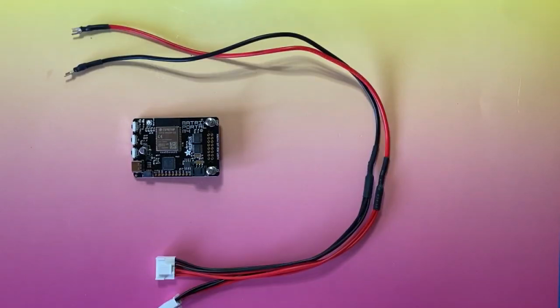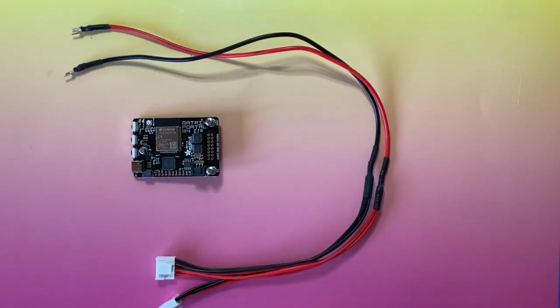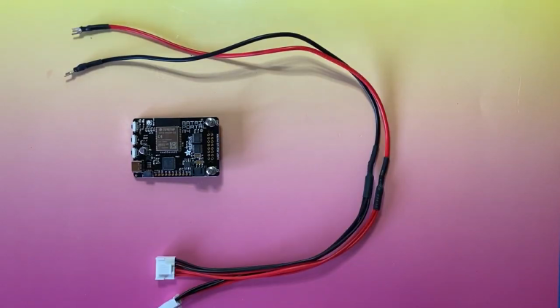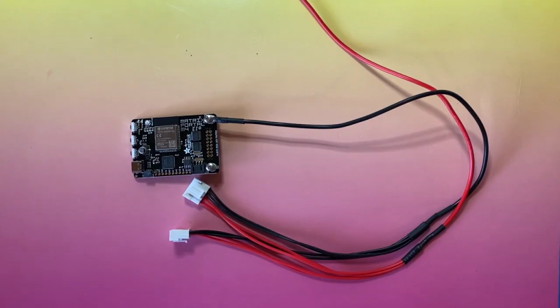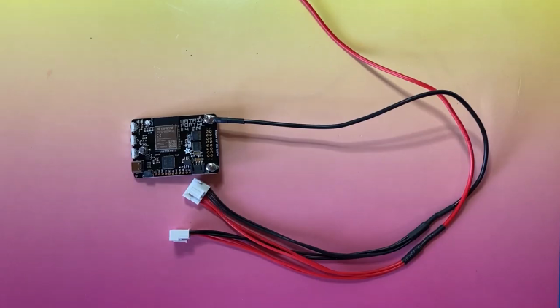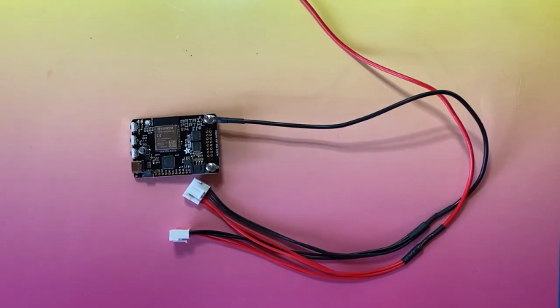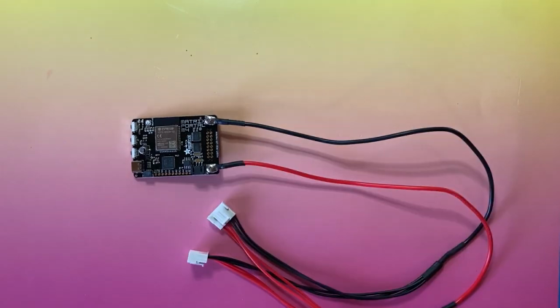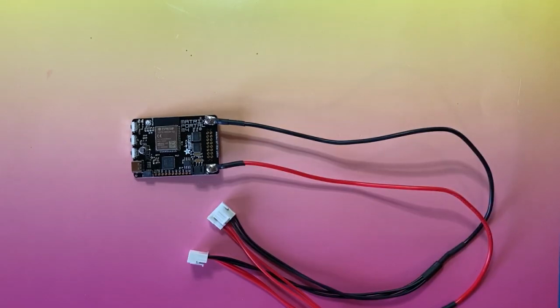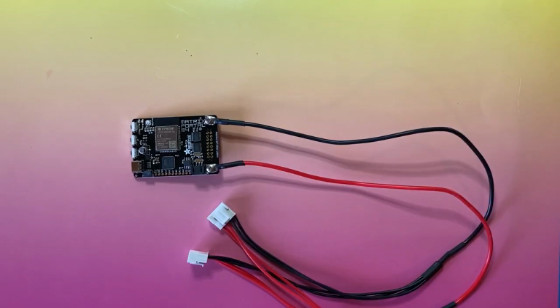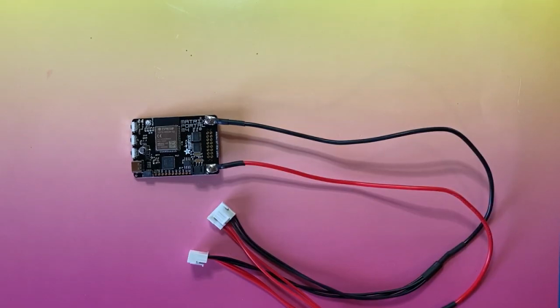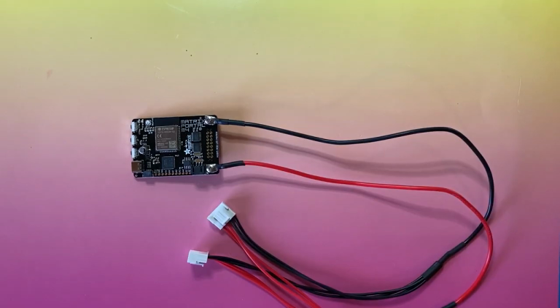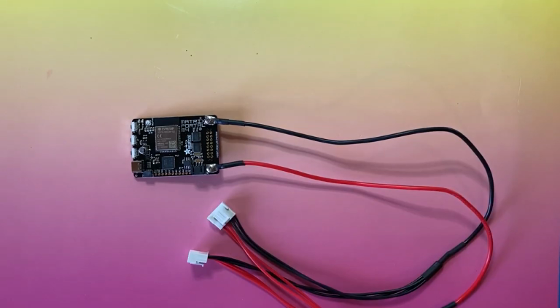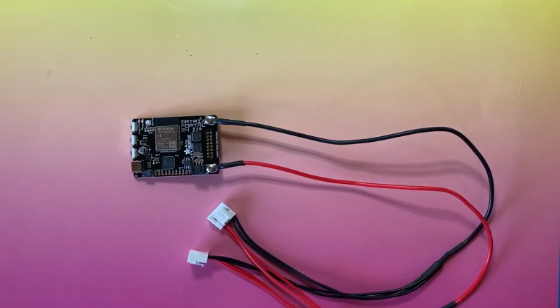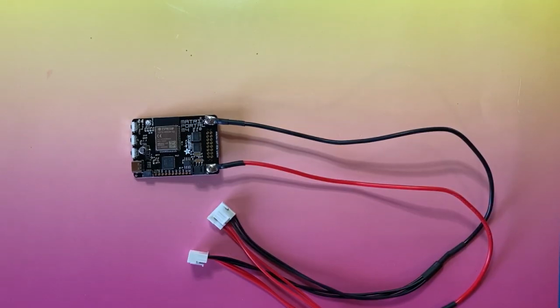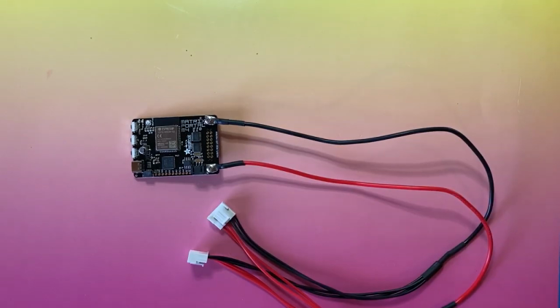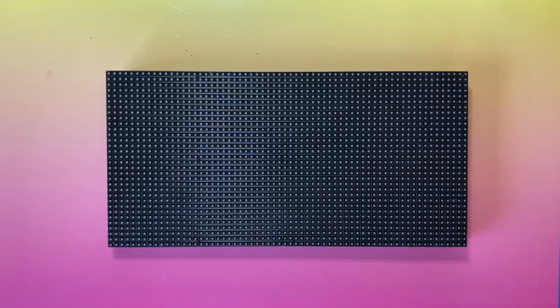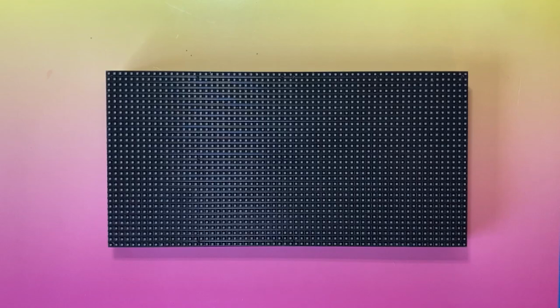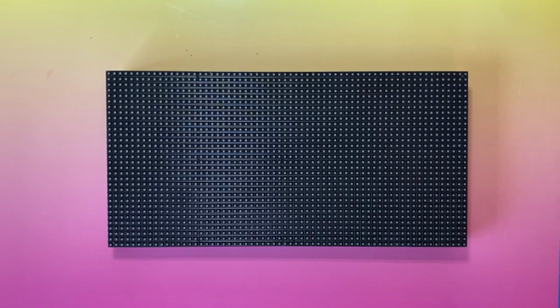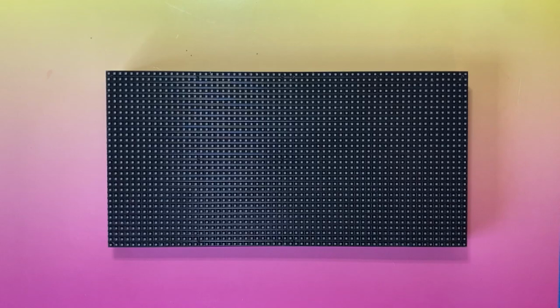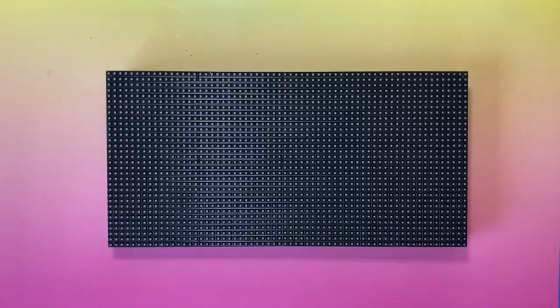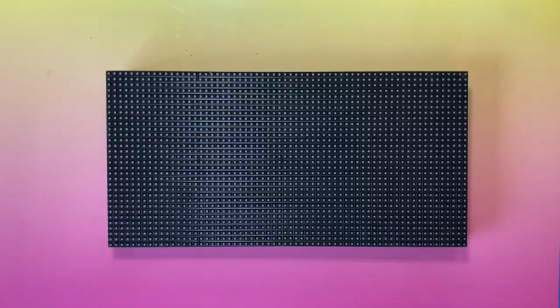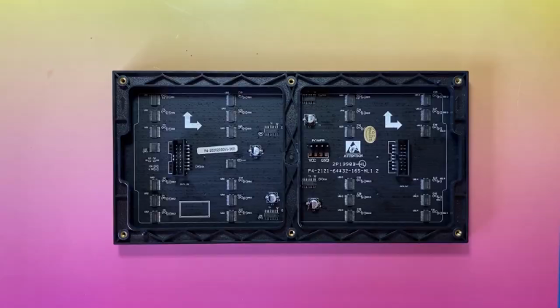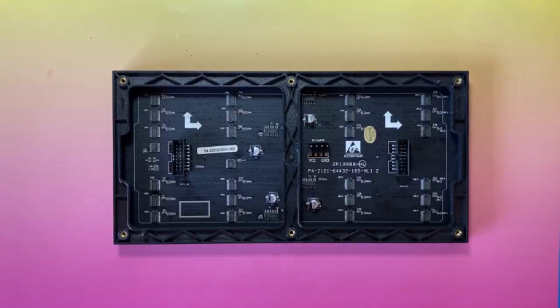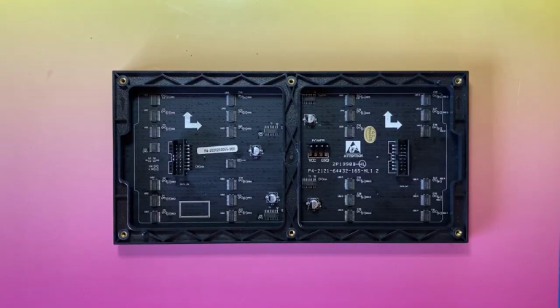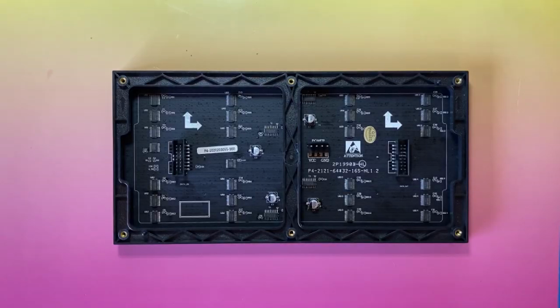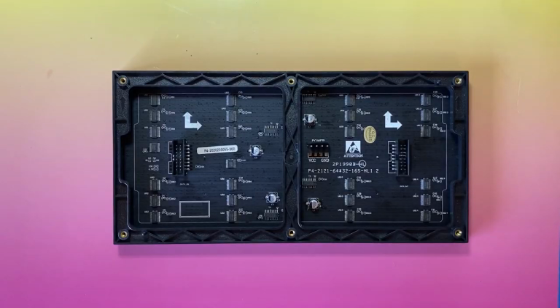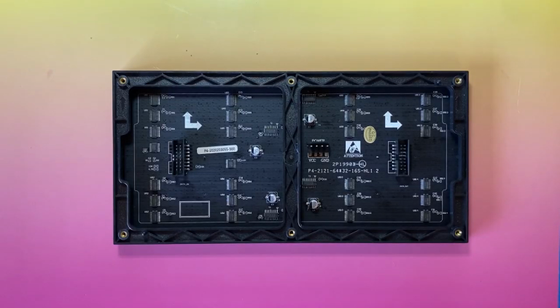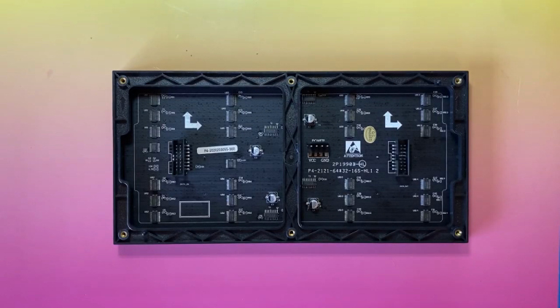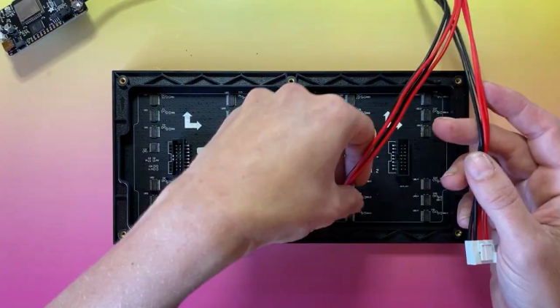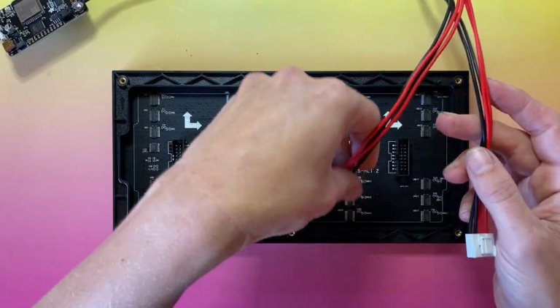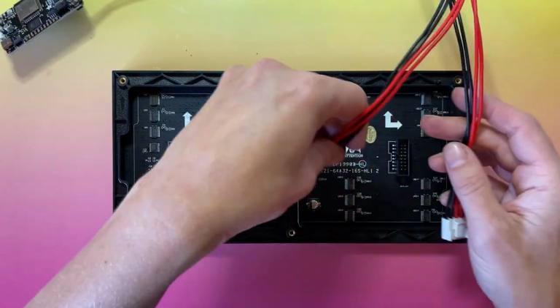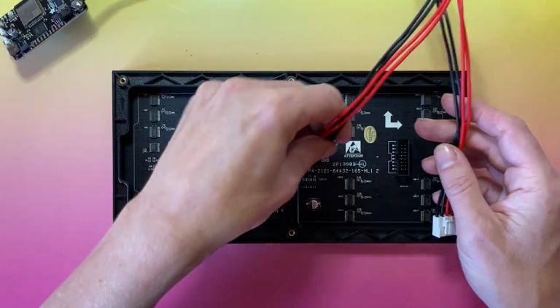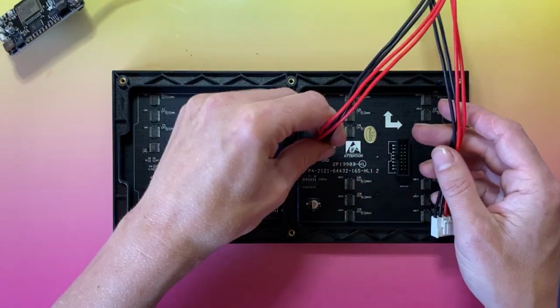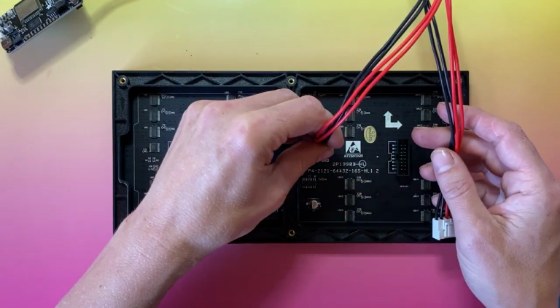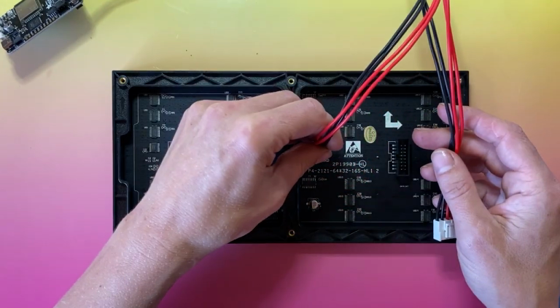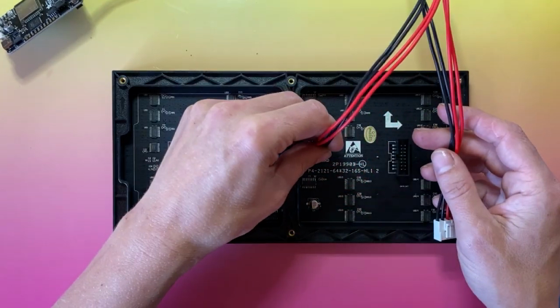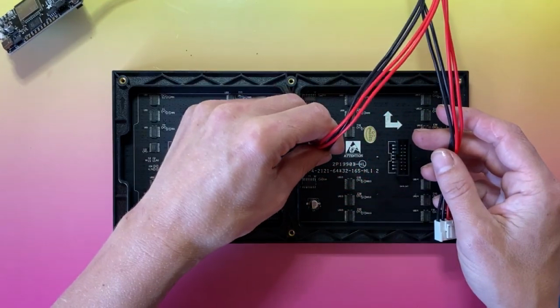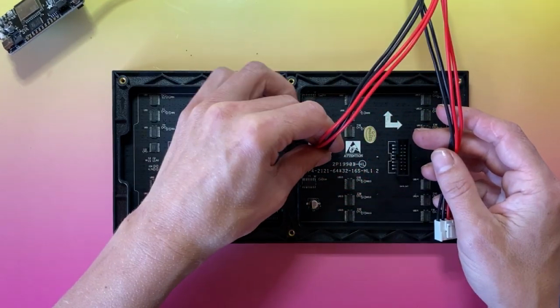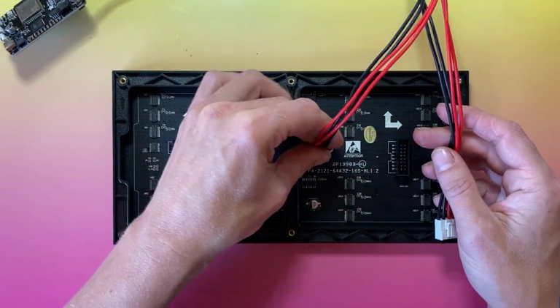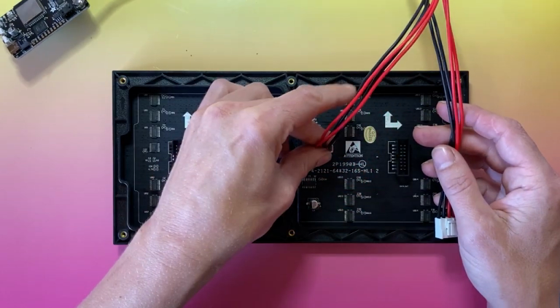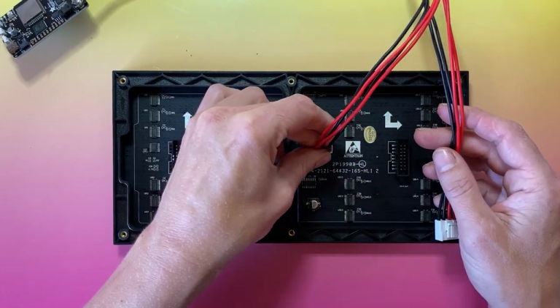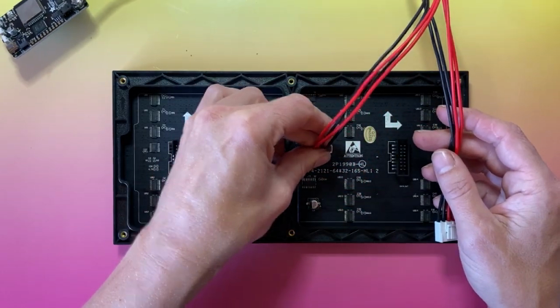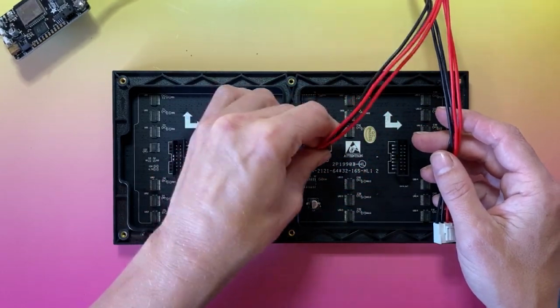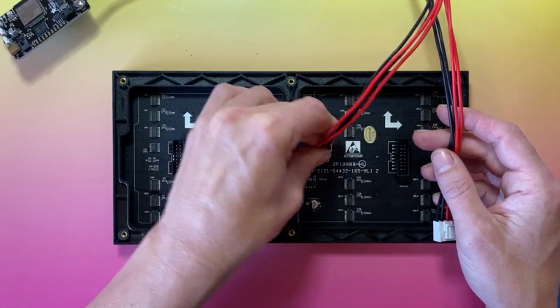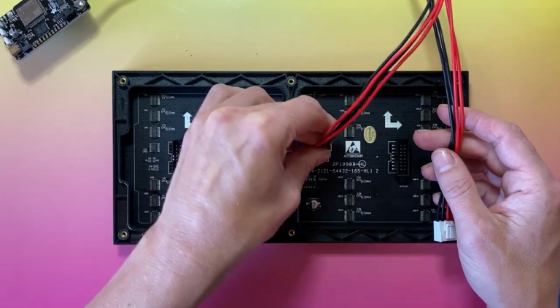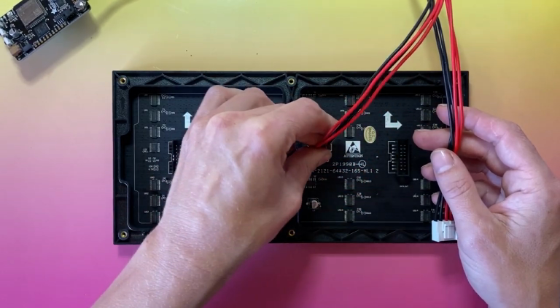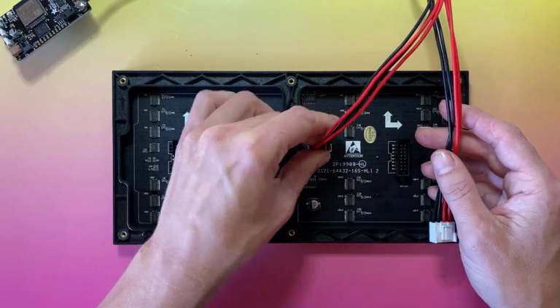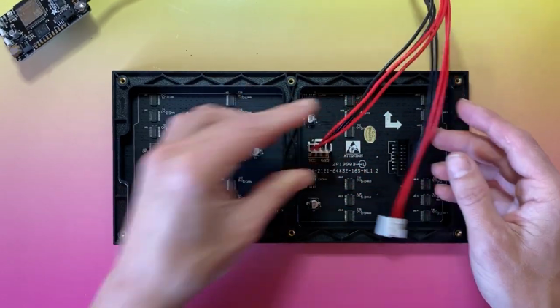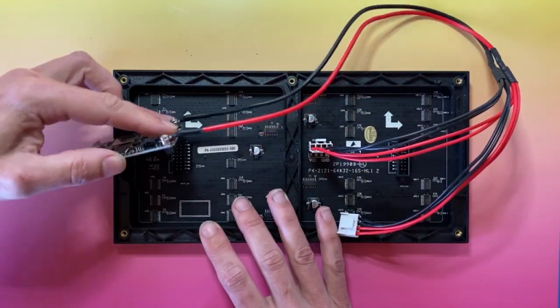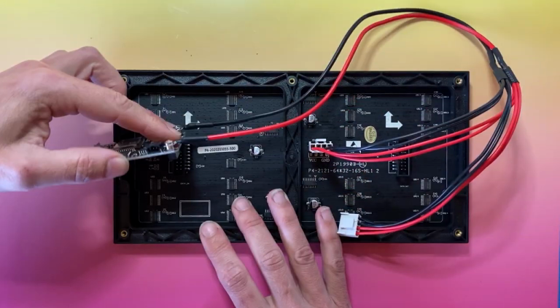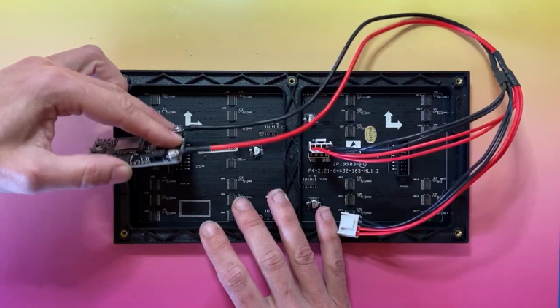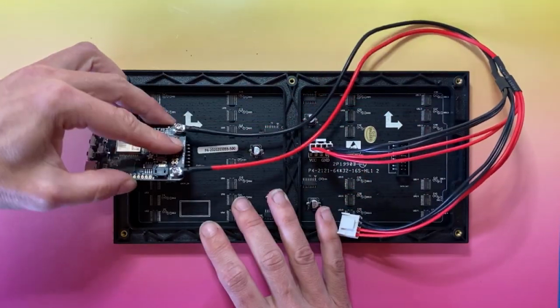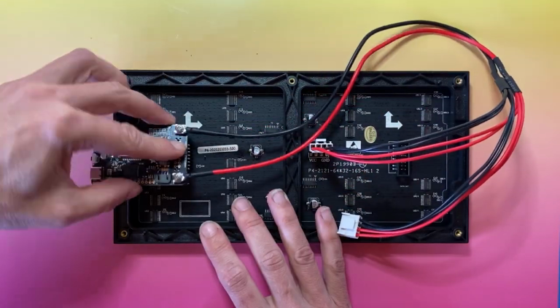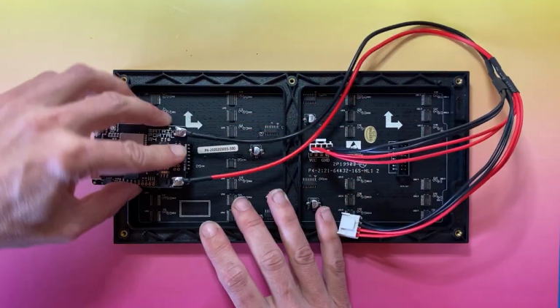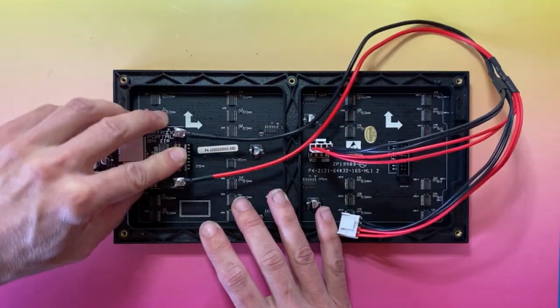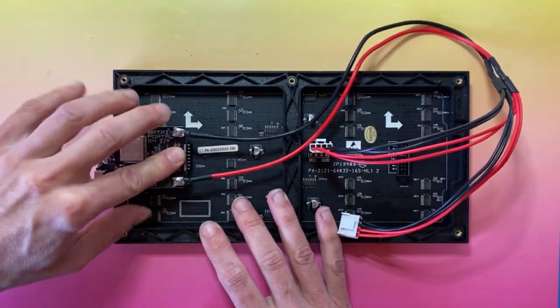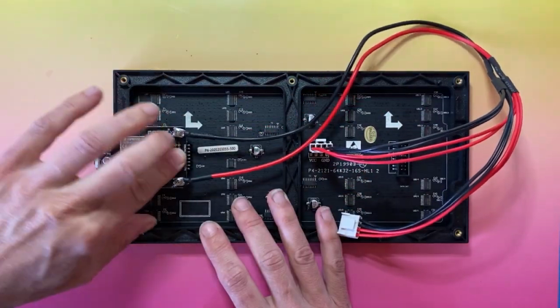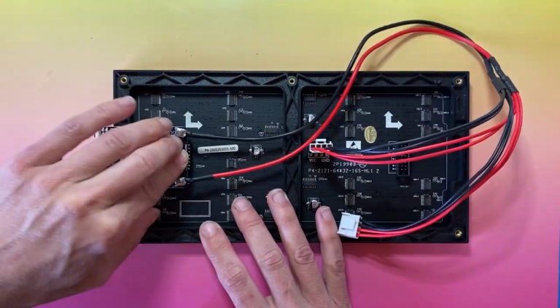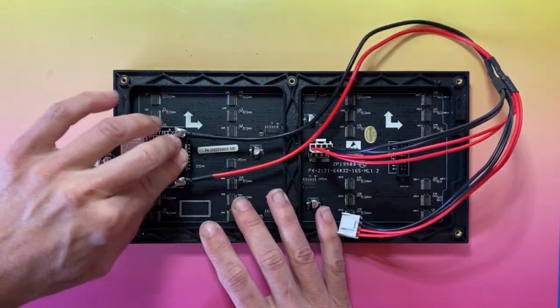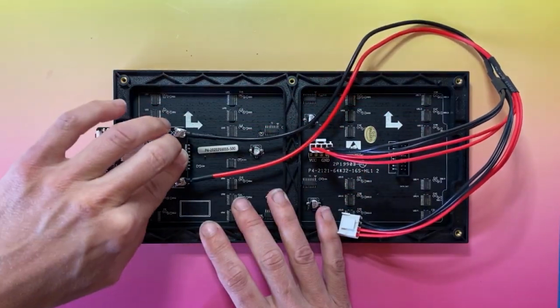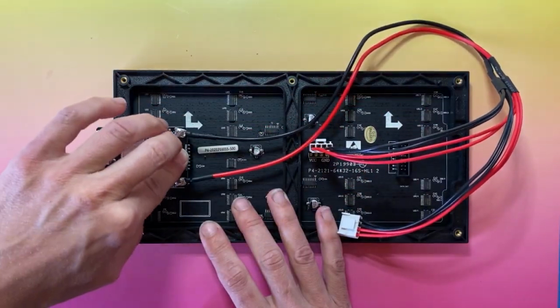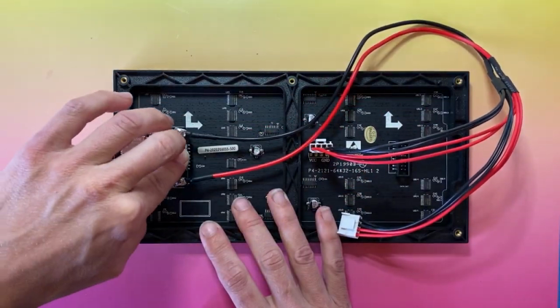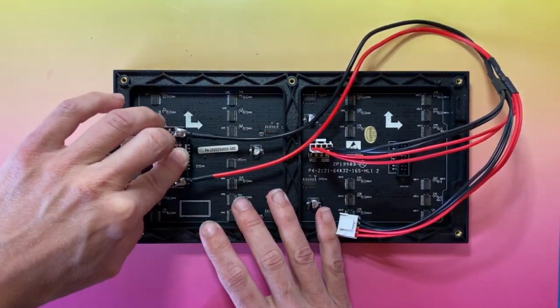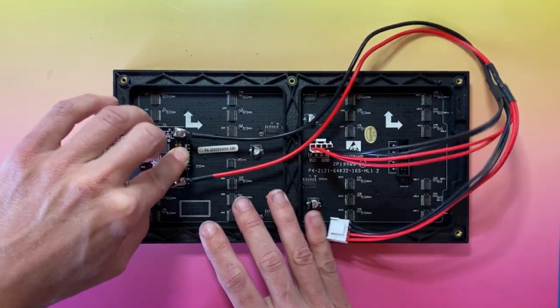Assembly is easy with the Adafruit Matrix Portal. The board plugs right into the back of your RGB Matrix. No soldering required.